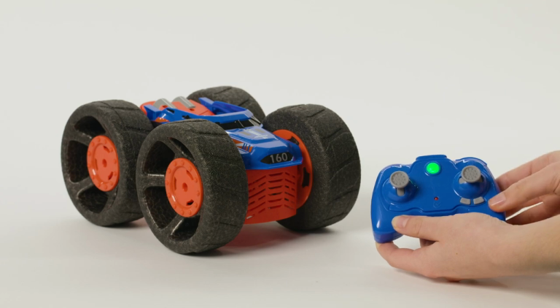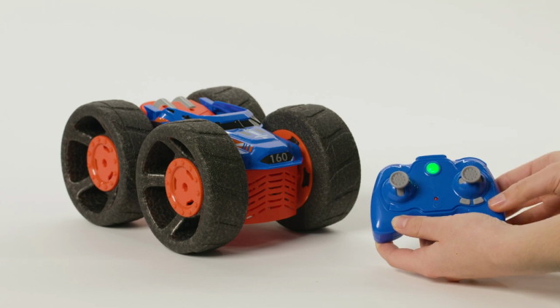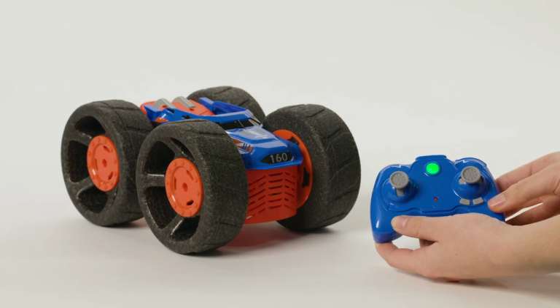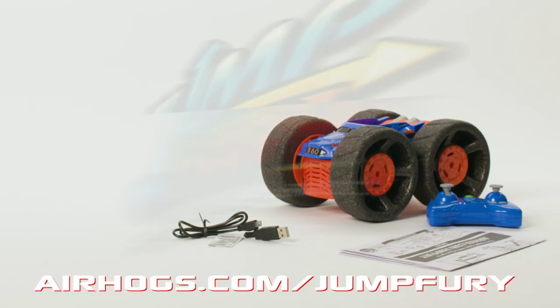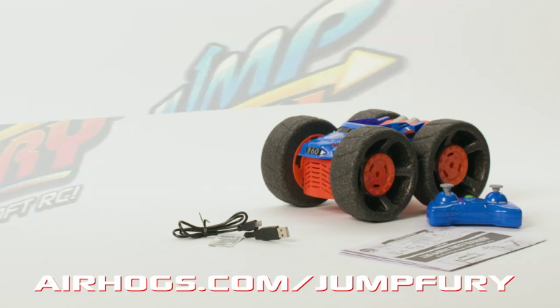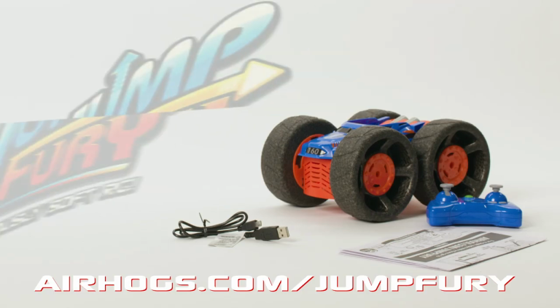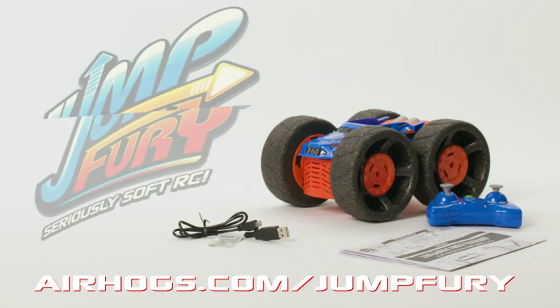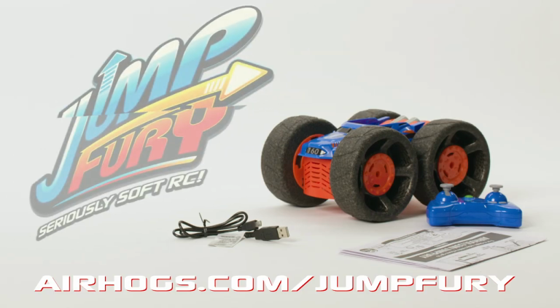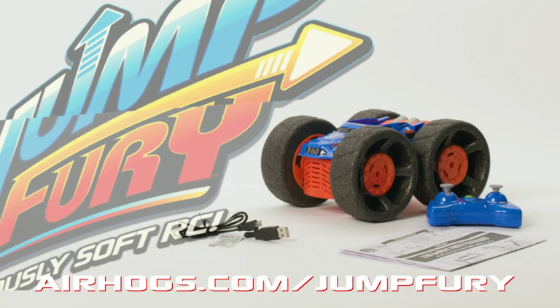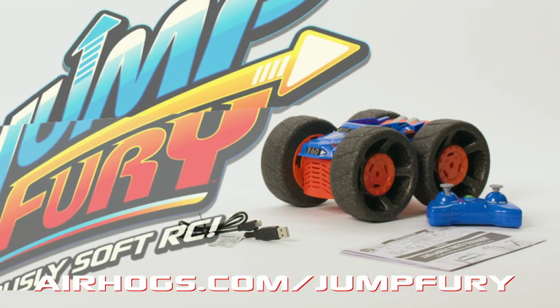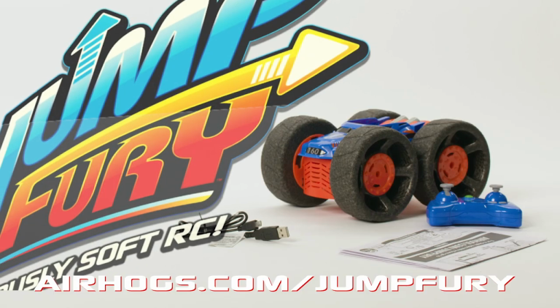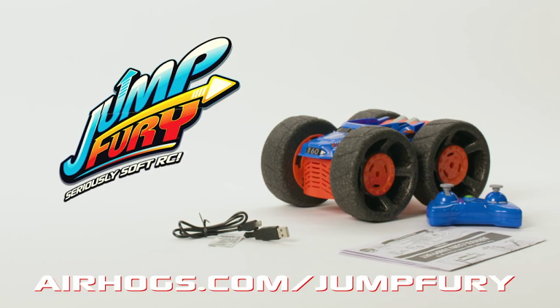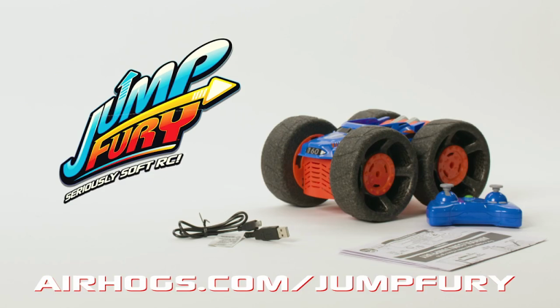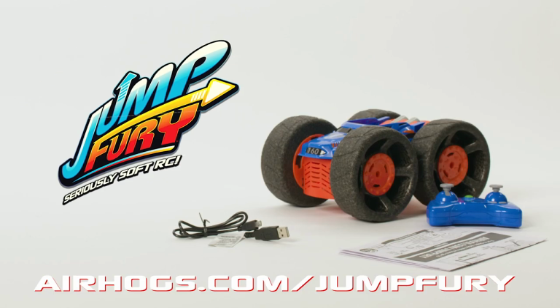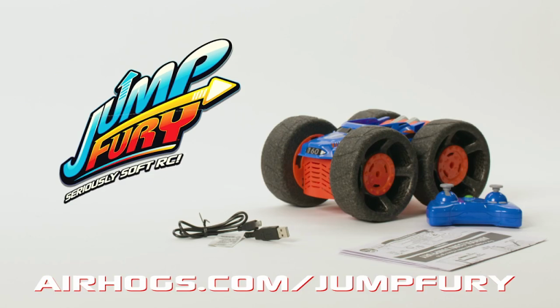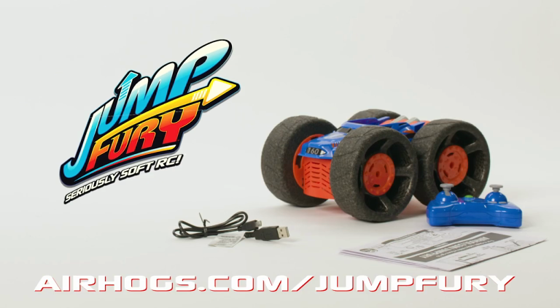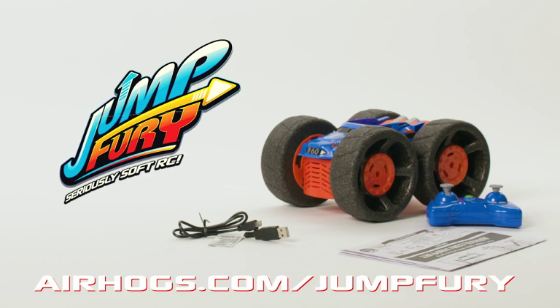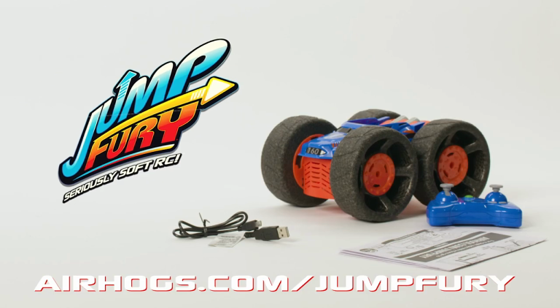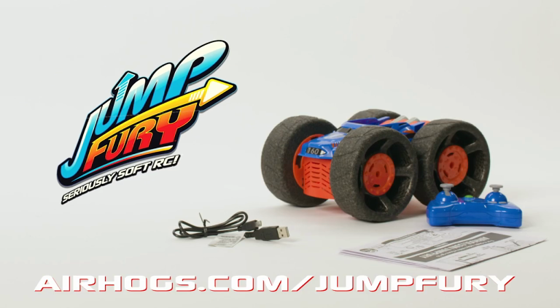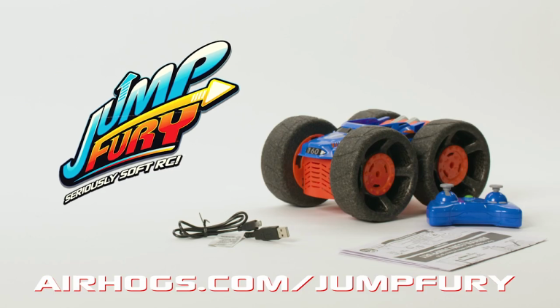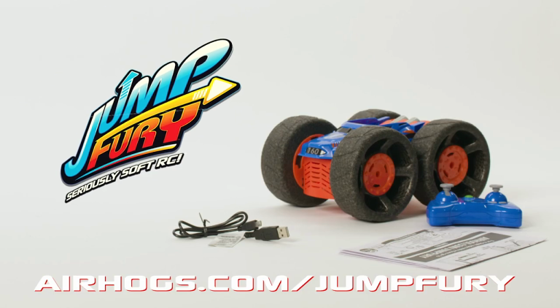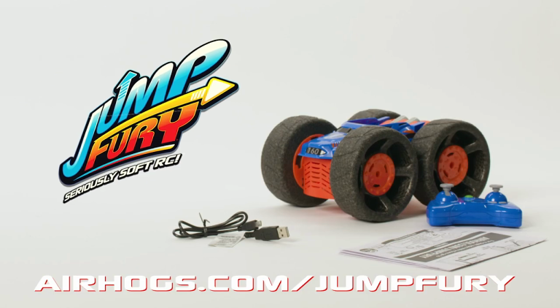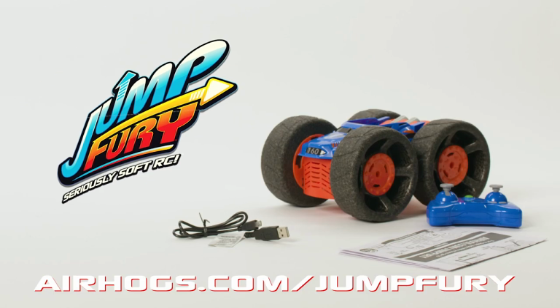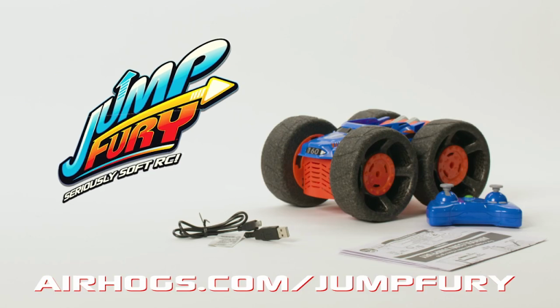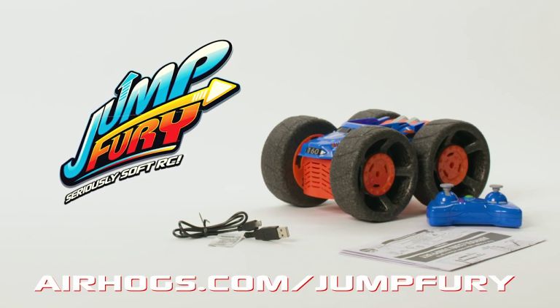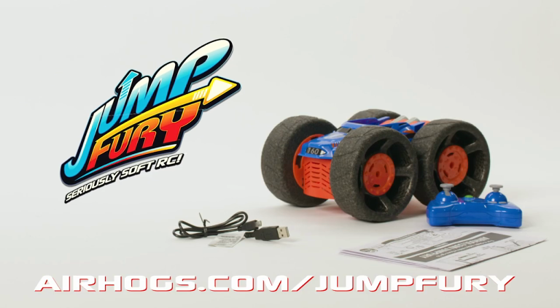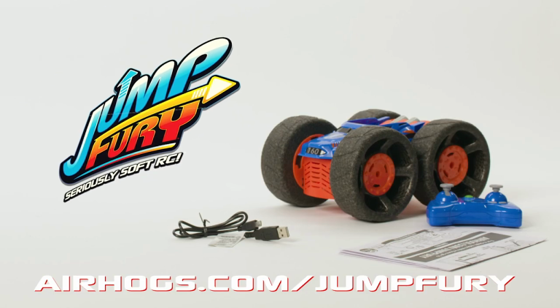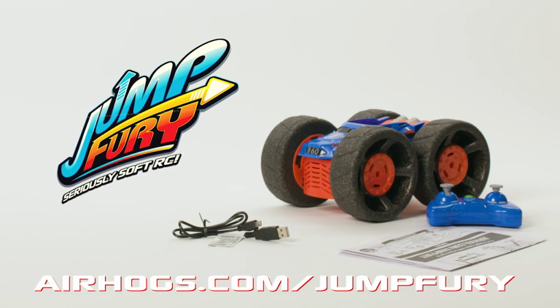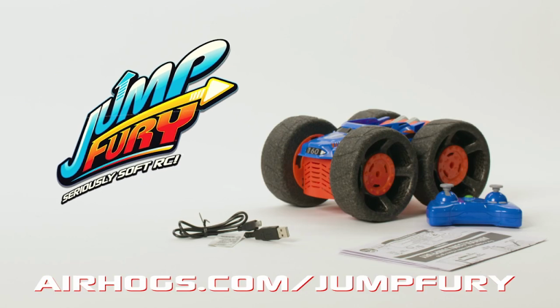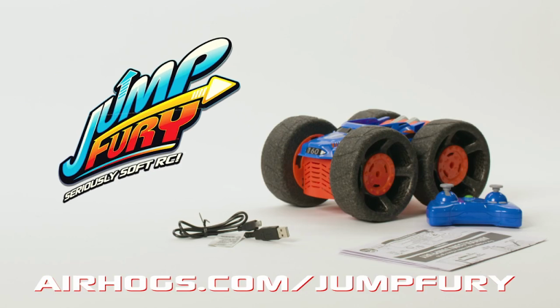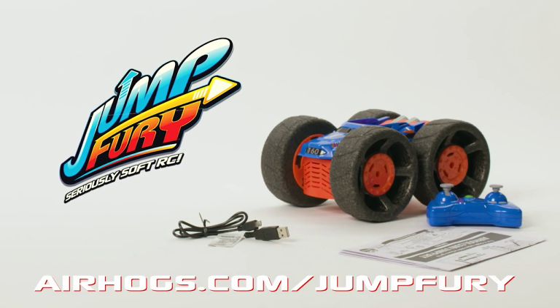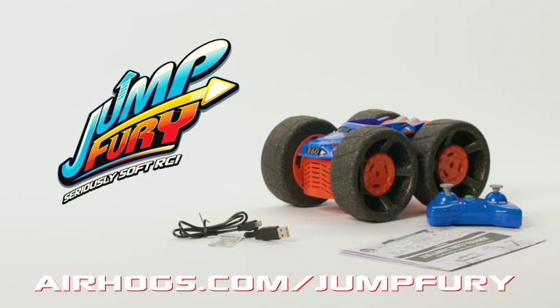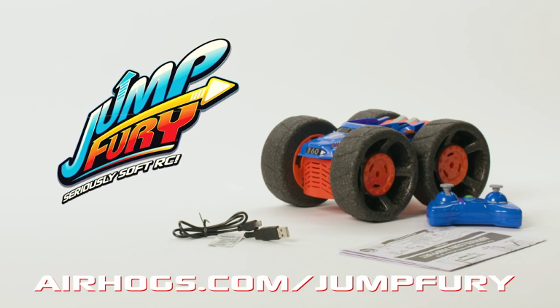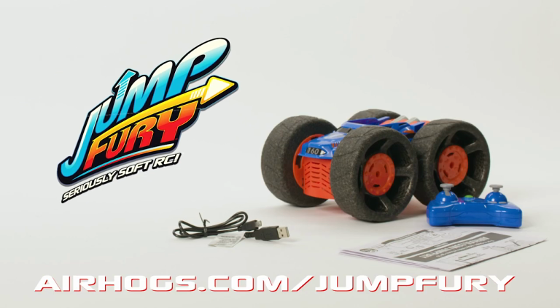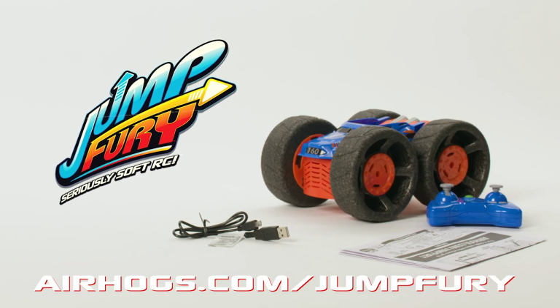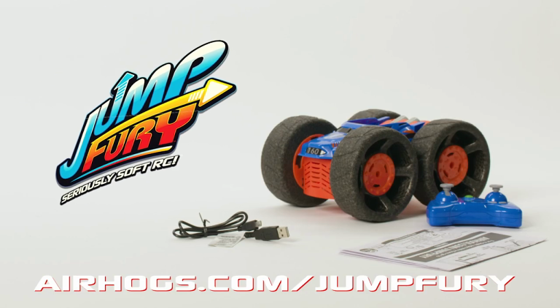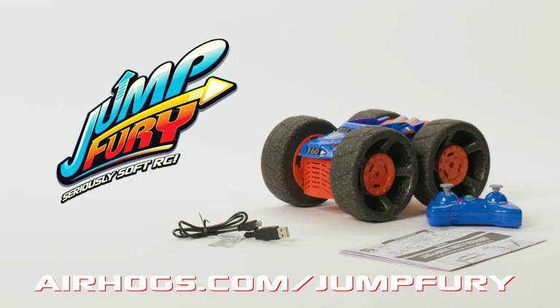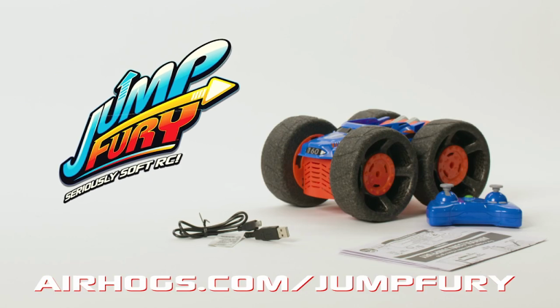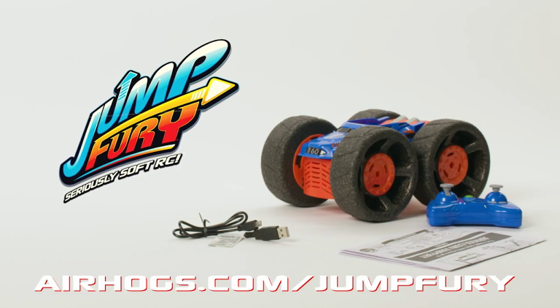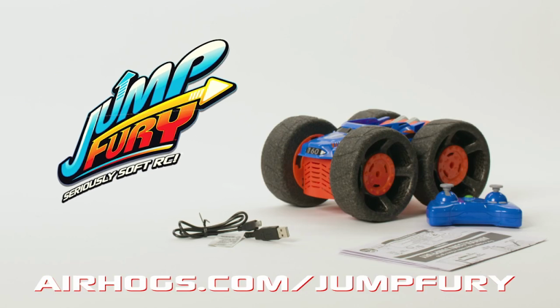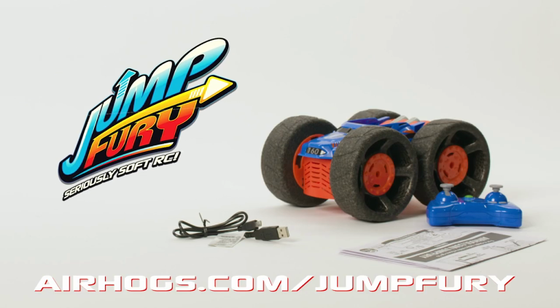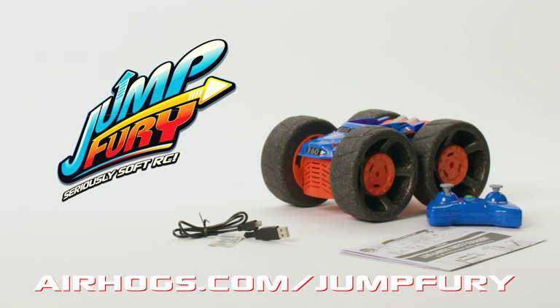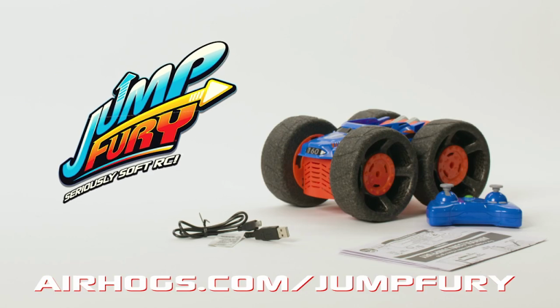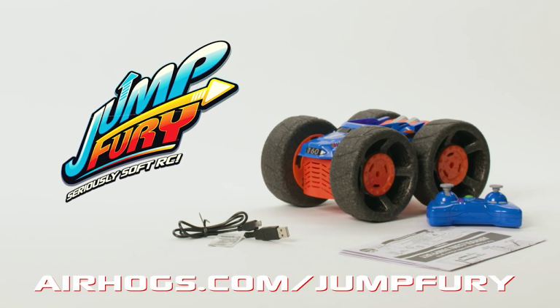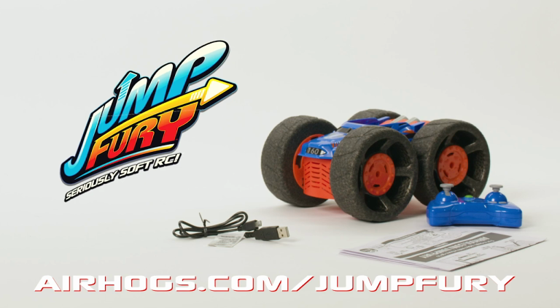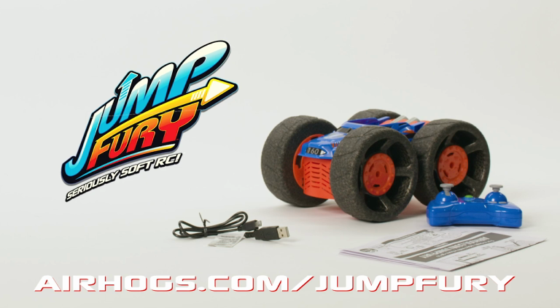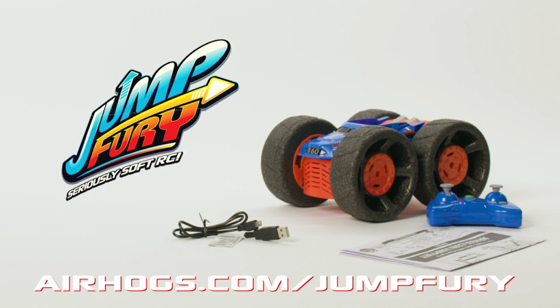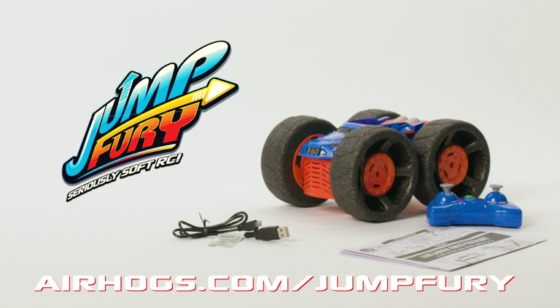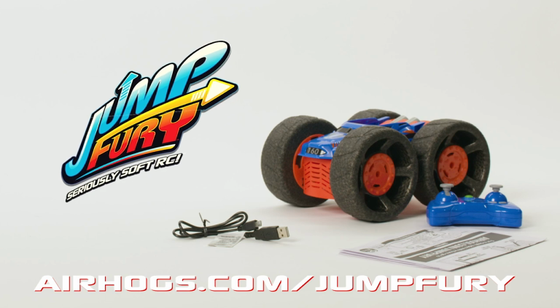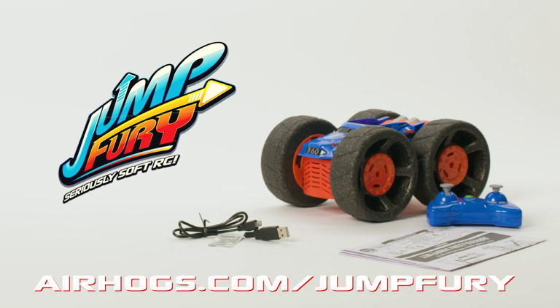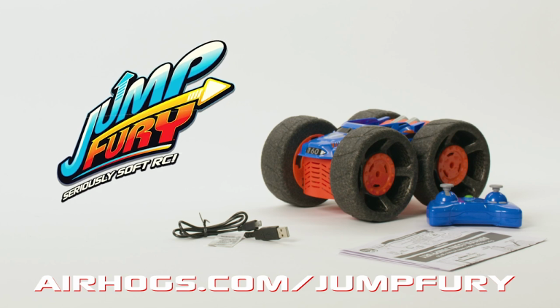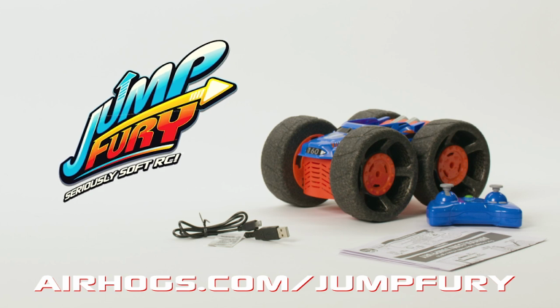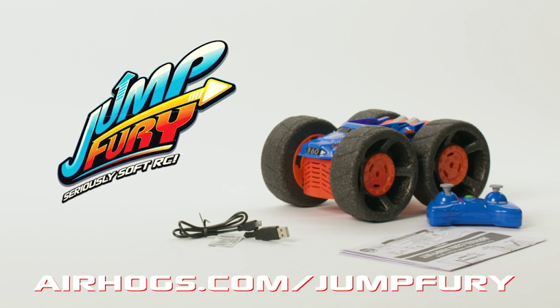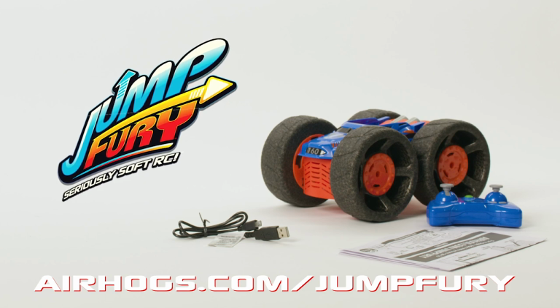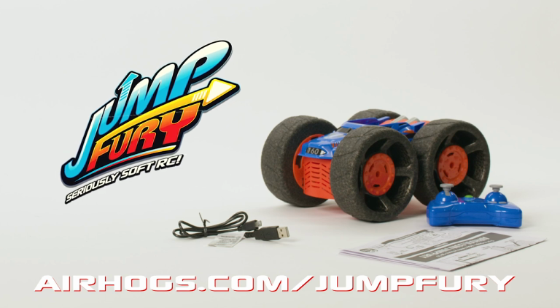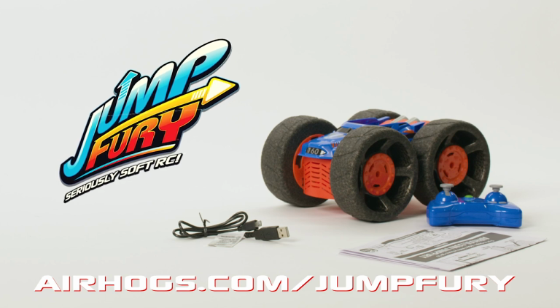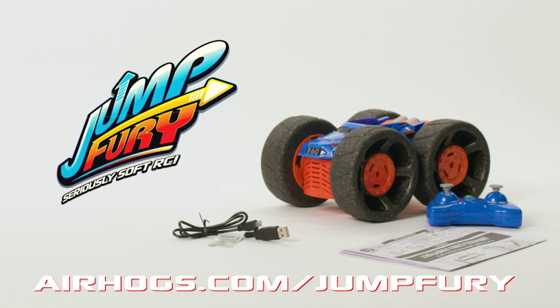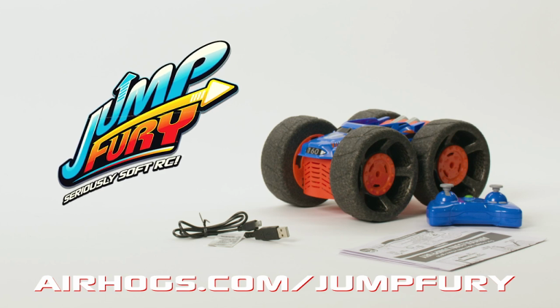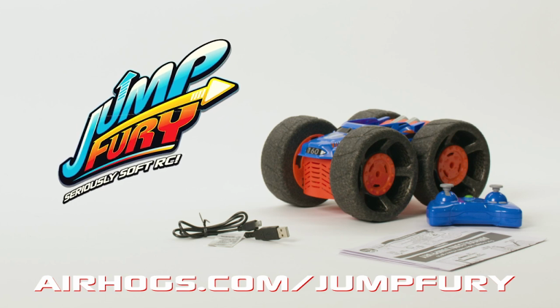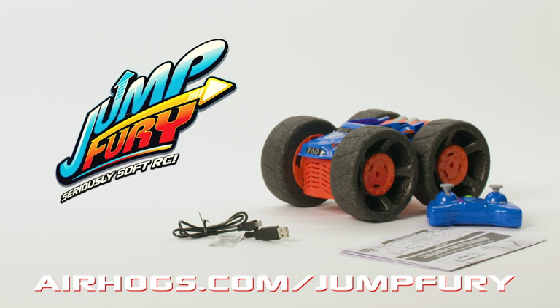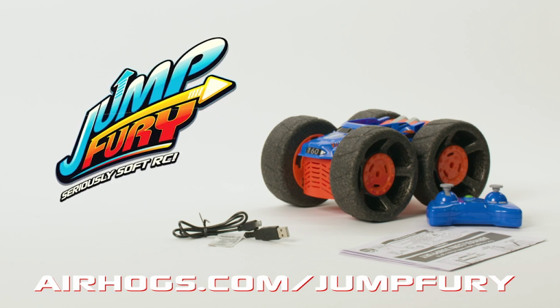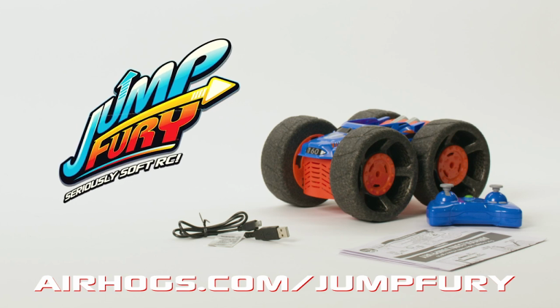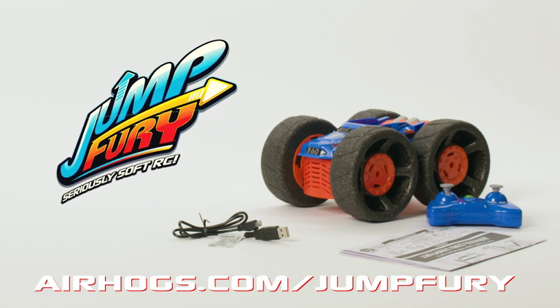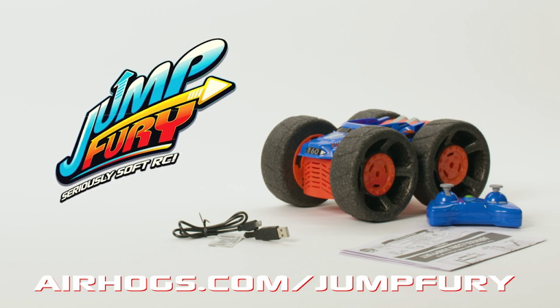For more information, visit our website here. Now go wild indoors with Jump Fury, the furiously soft RC.